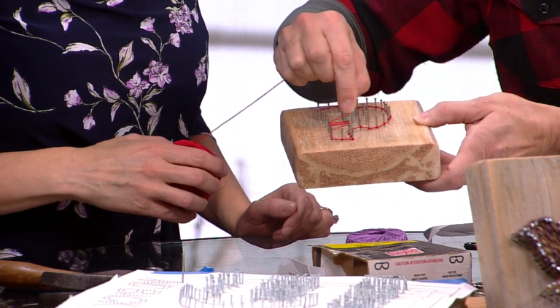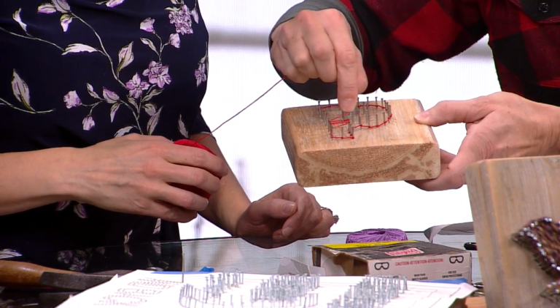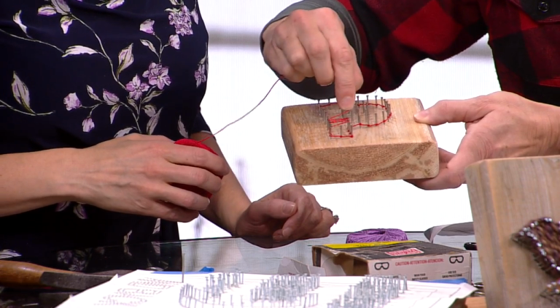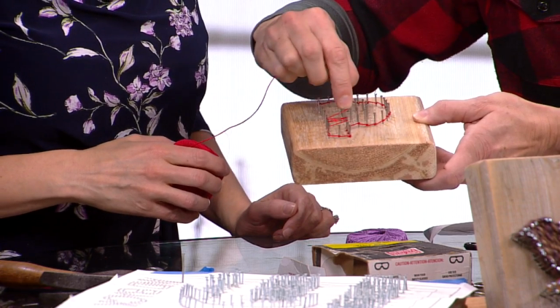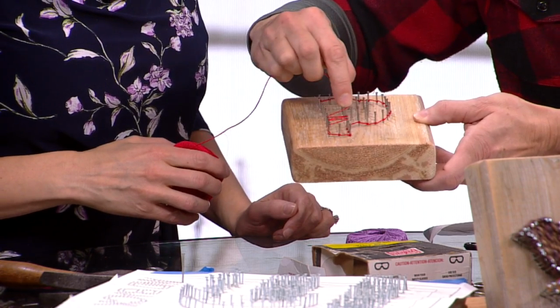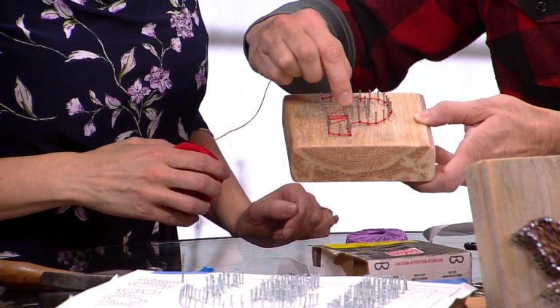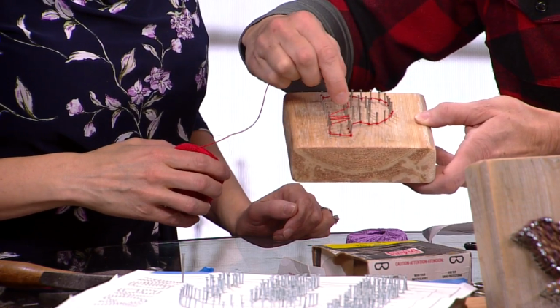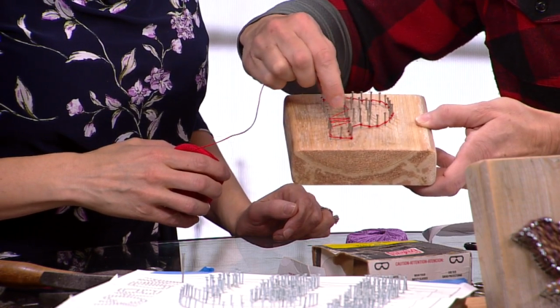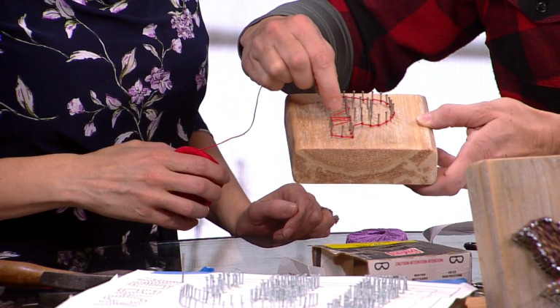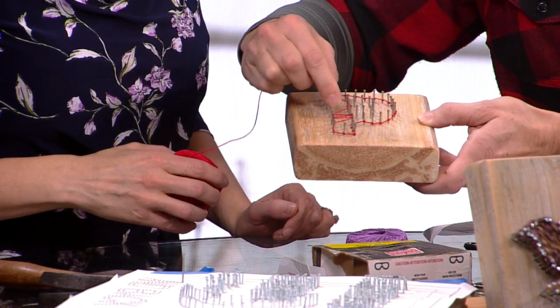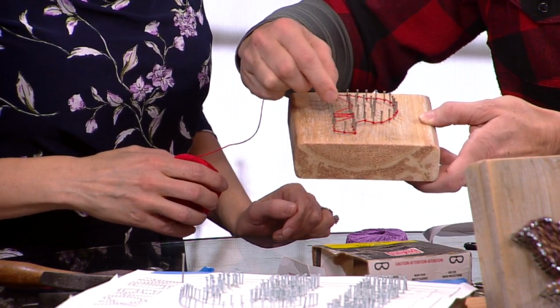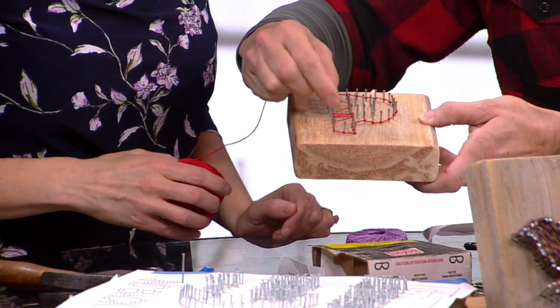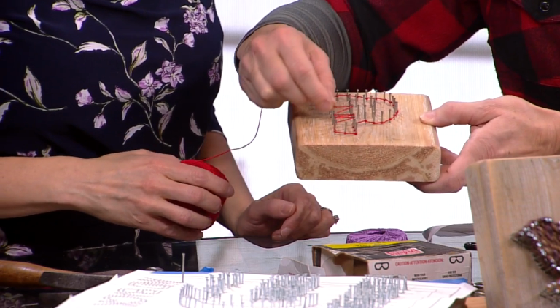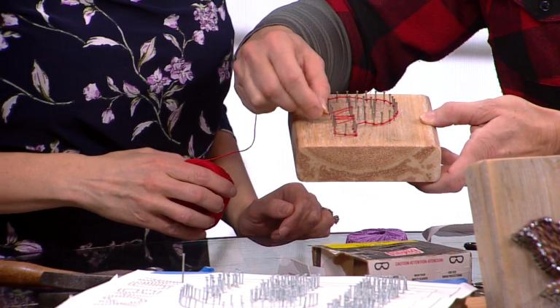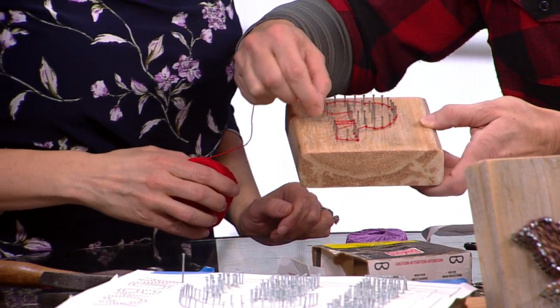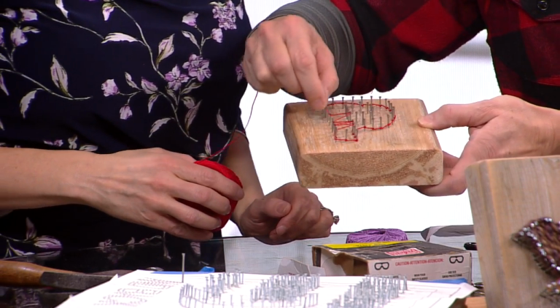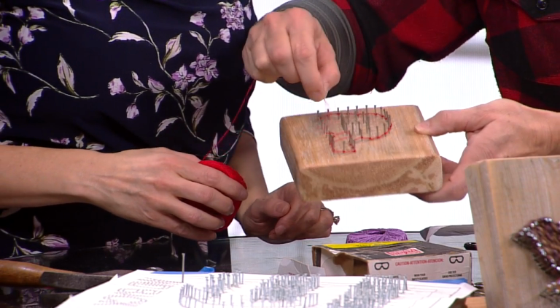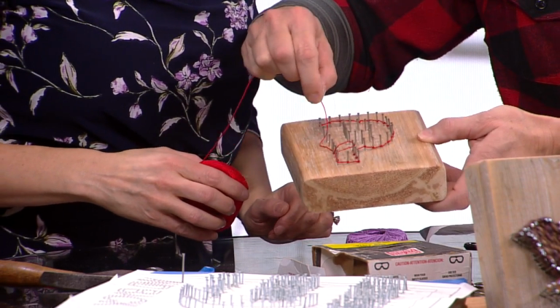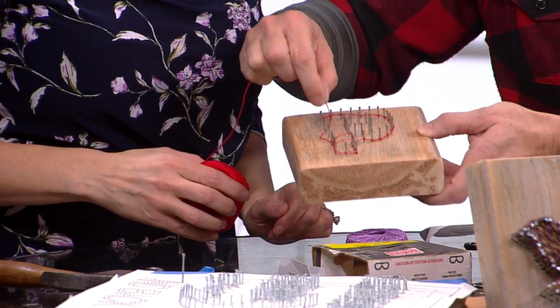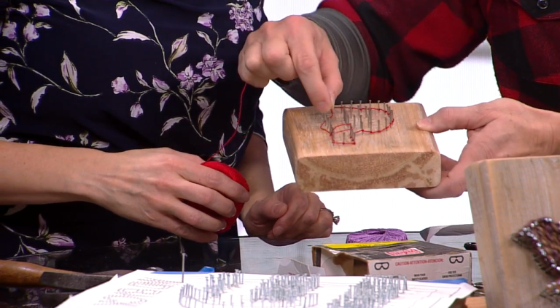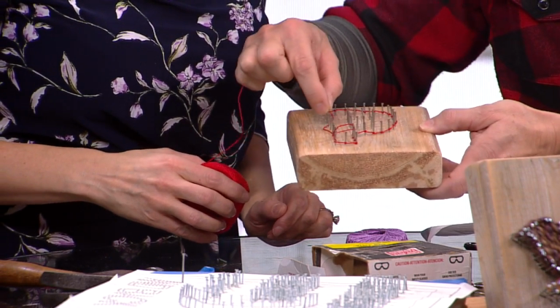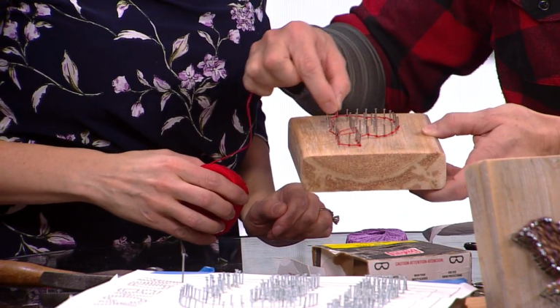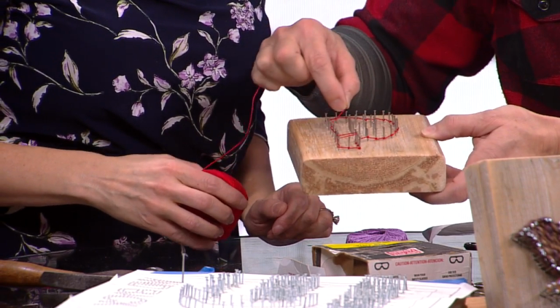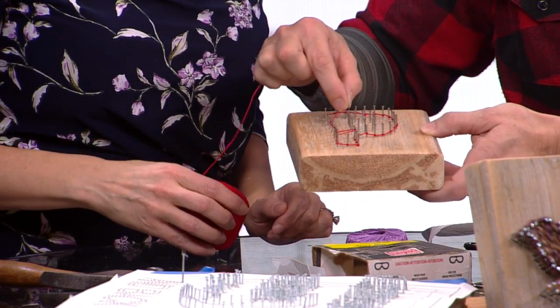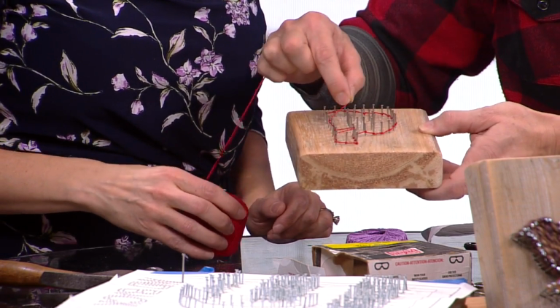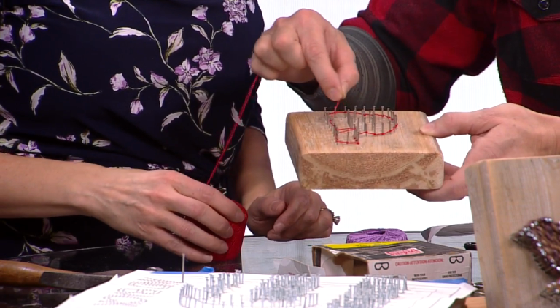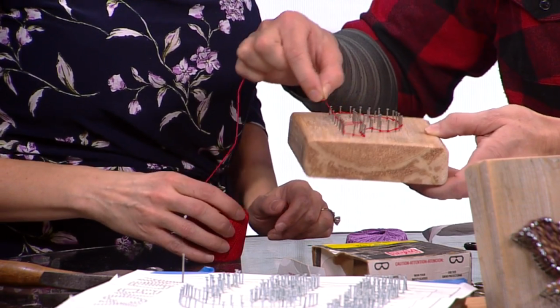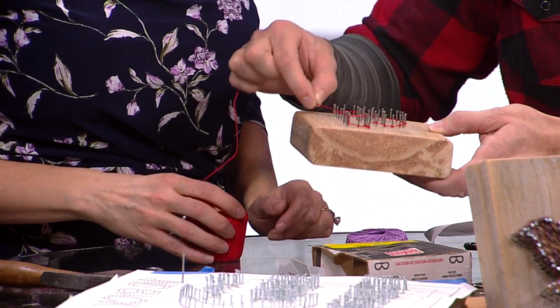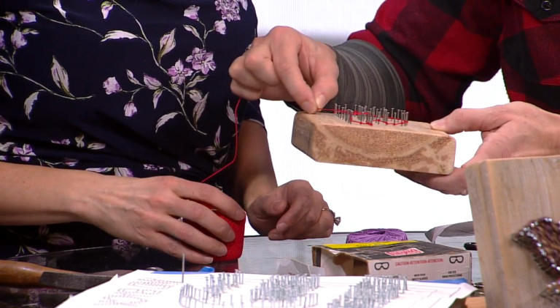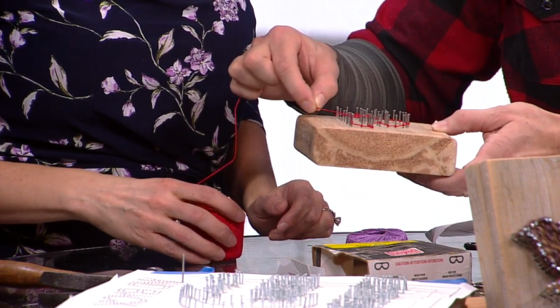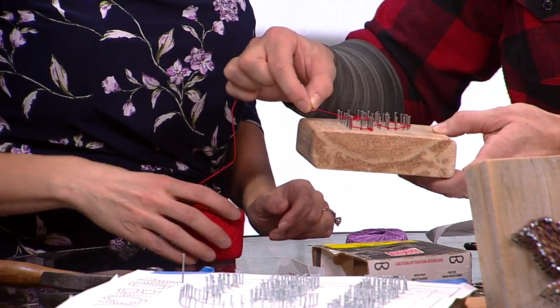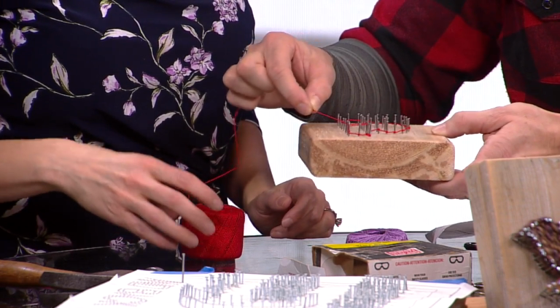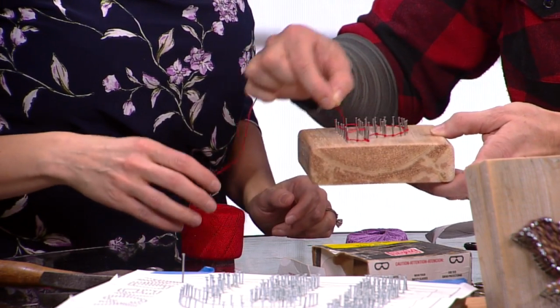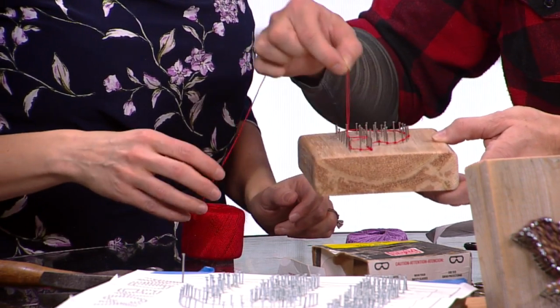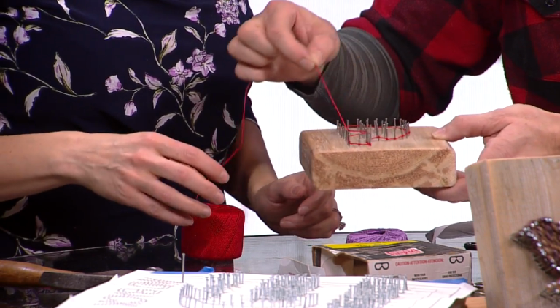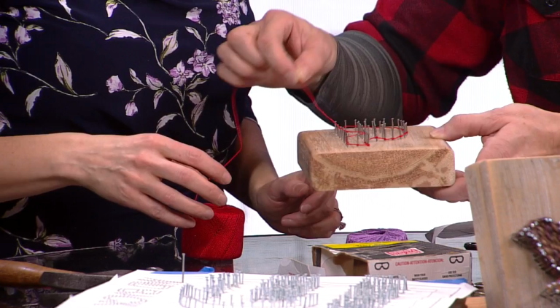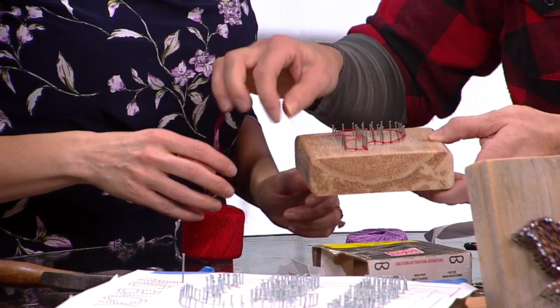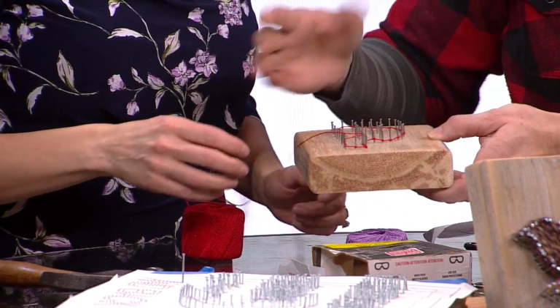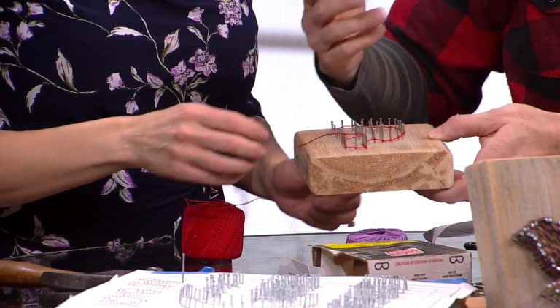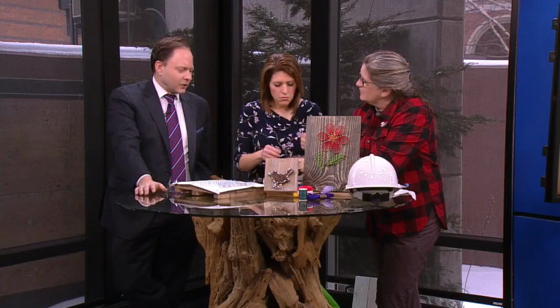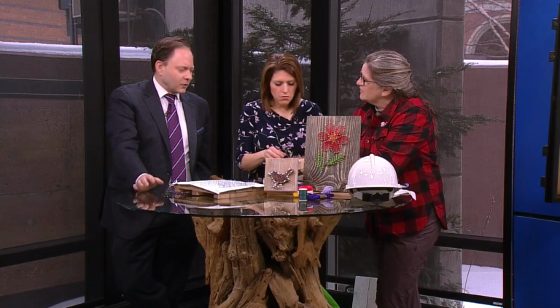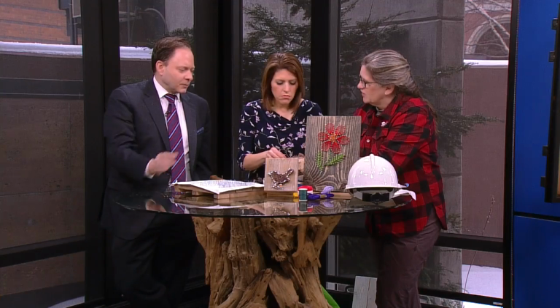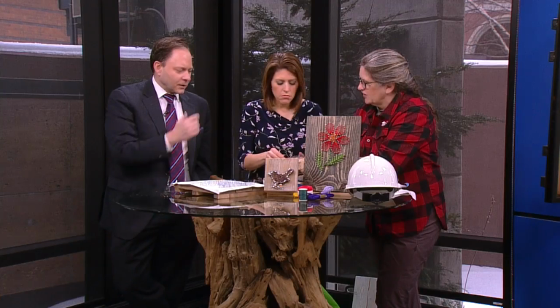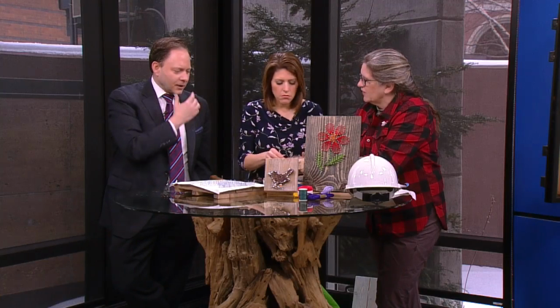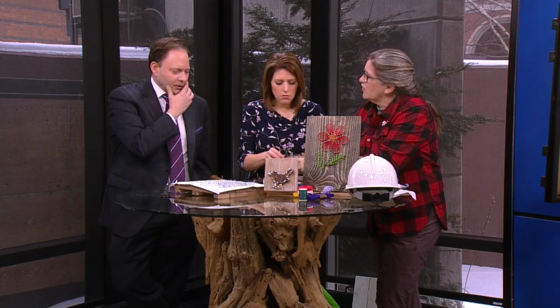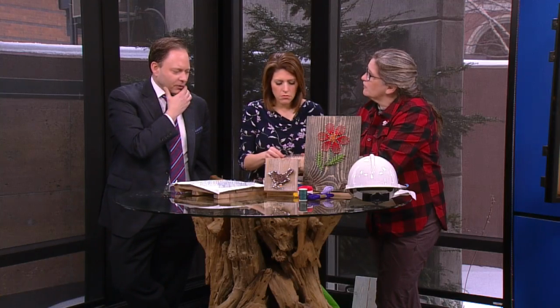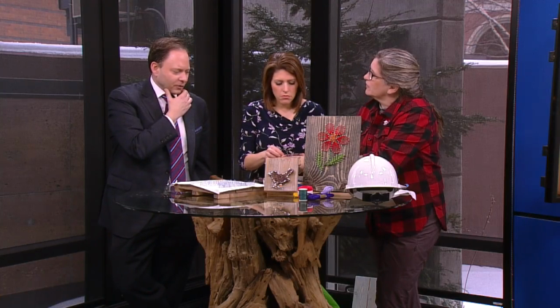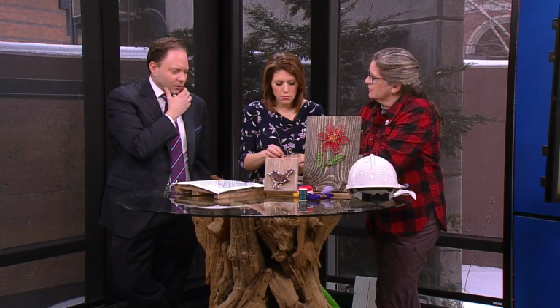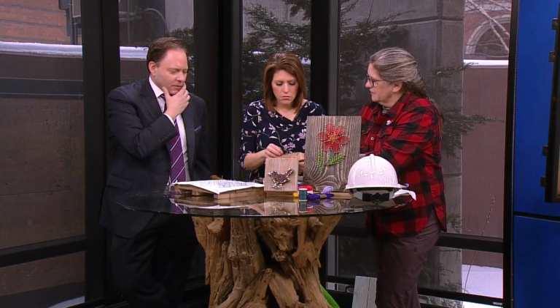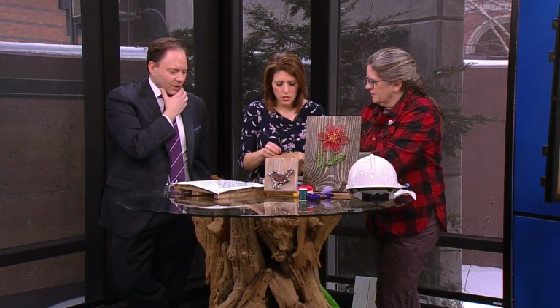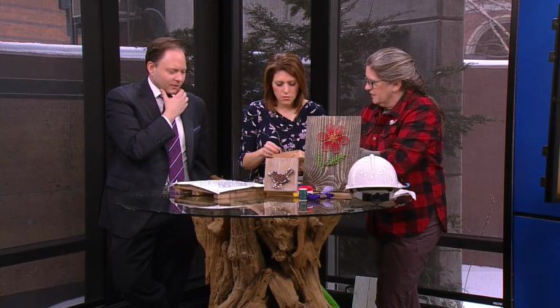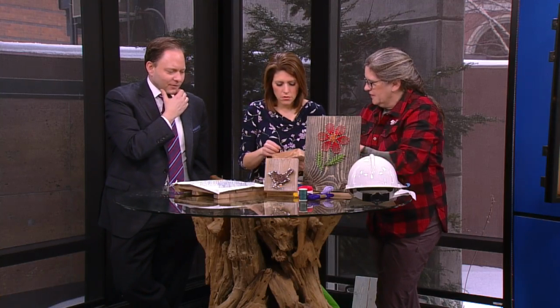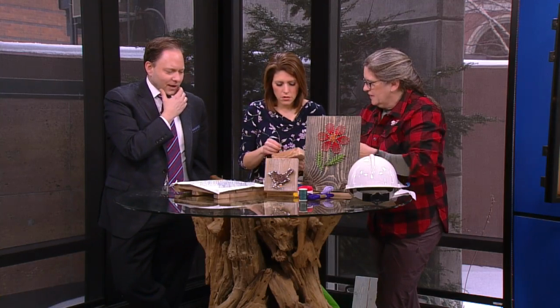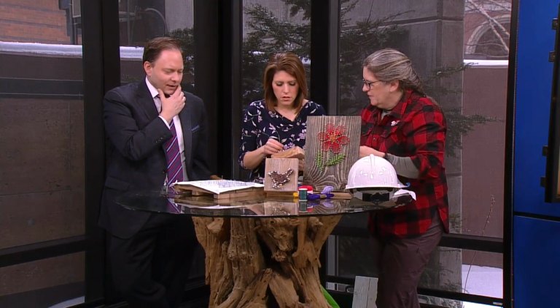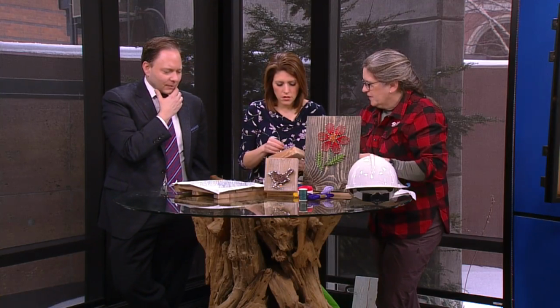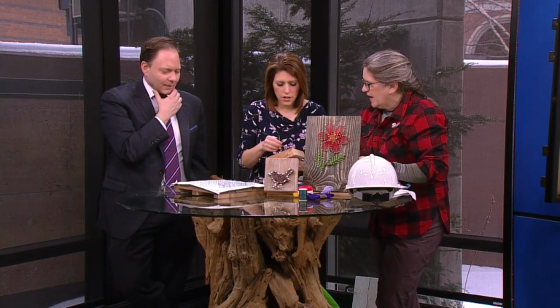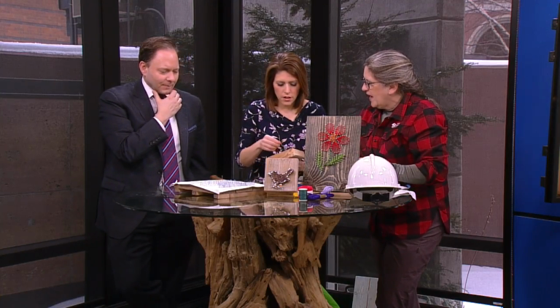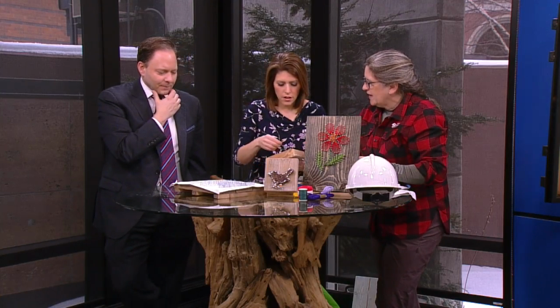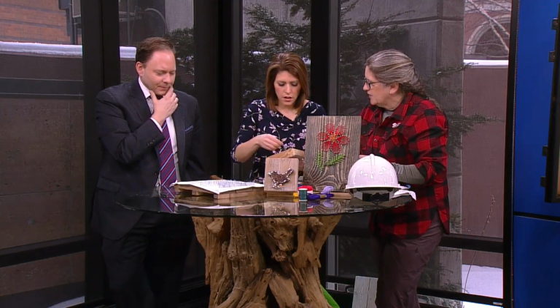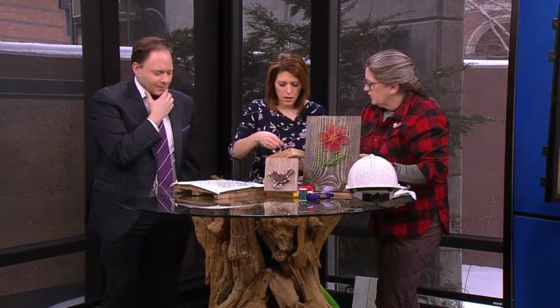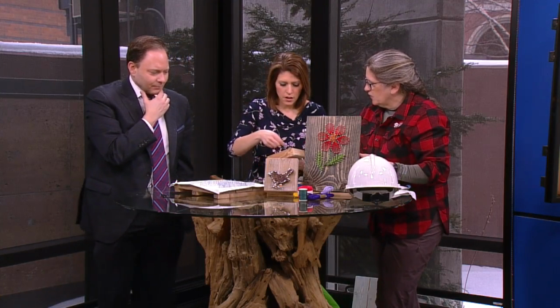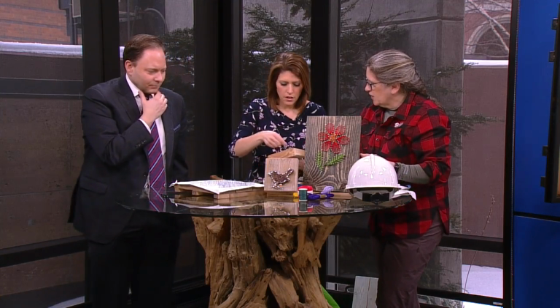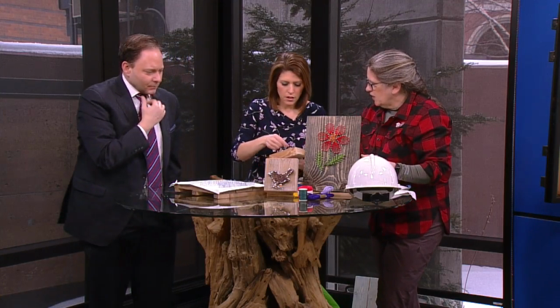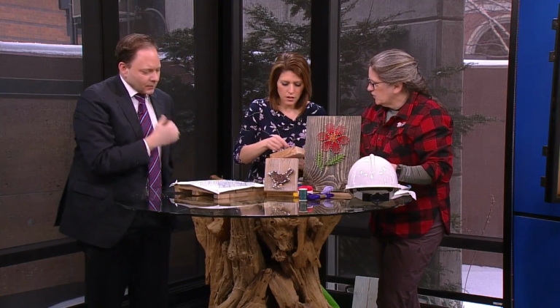A little bit of trial and error. Do I like that? It's kind of zigzaggy? Maybe not. Start over — it's fine. Add a different color, go a different direction.